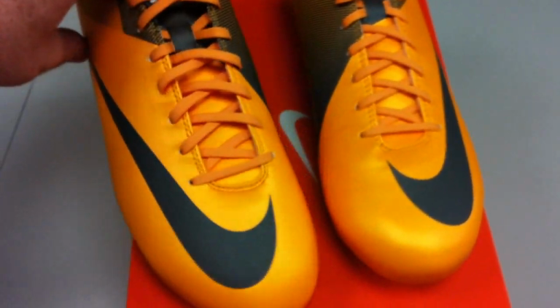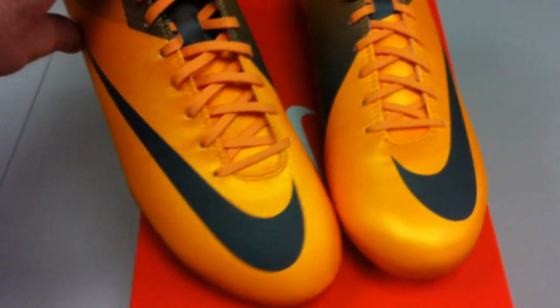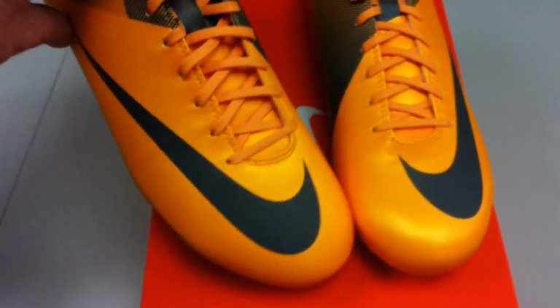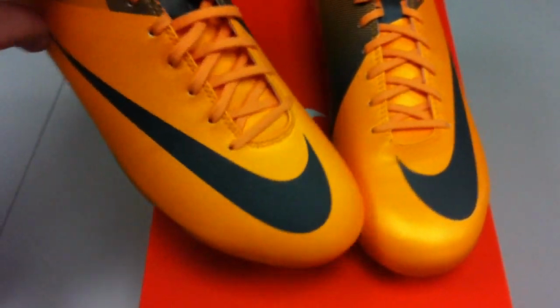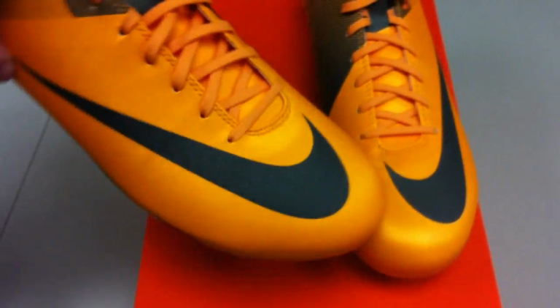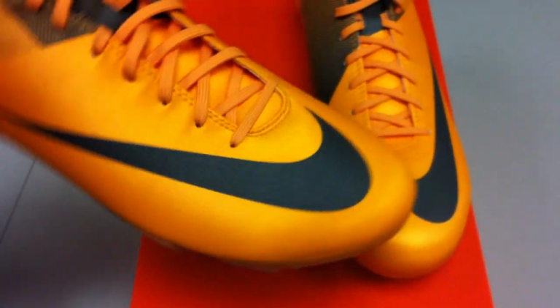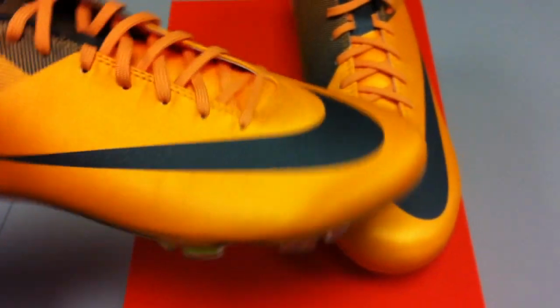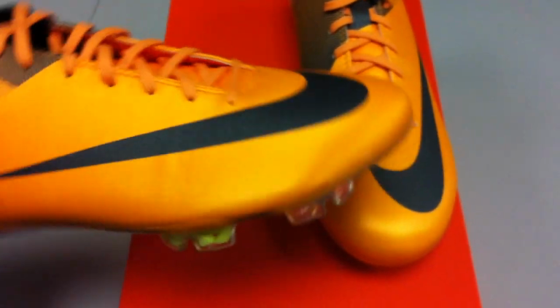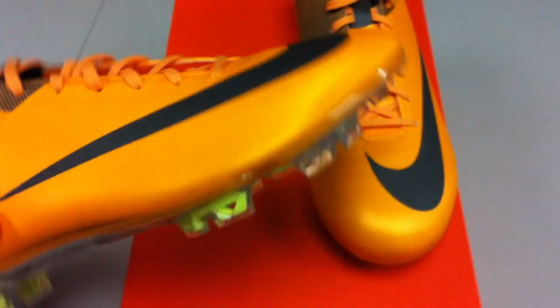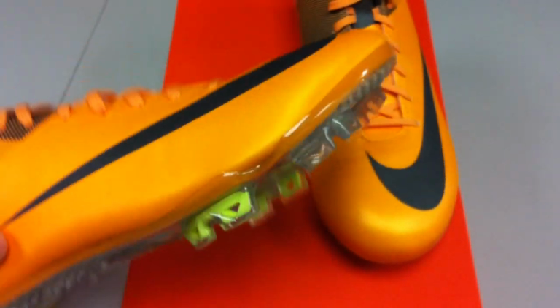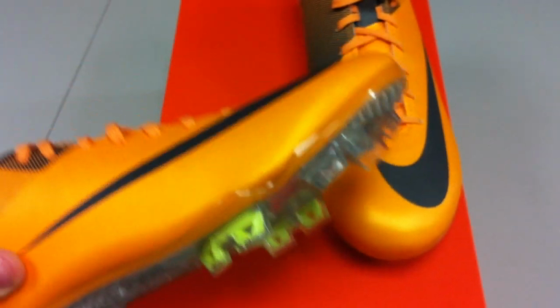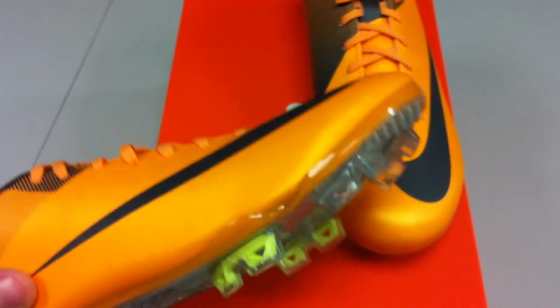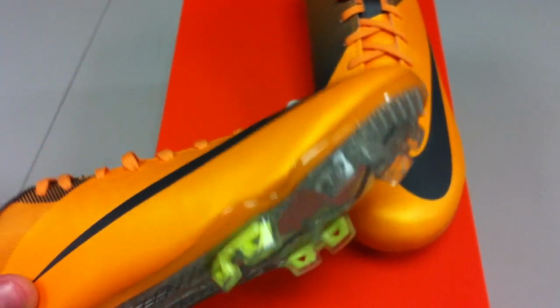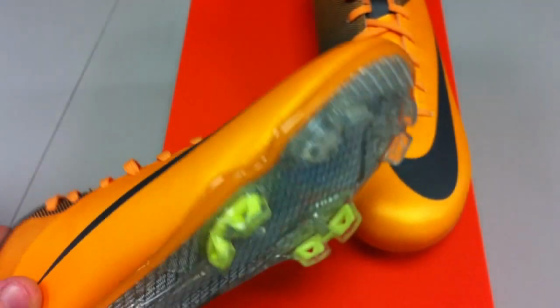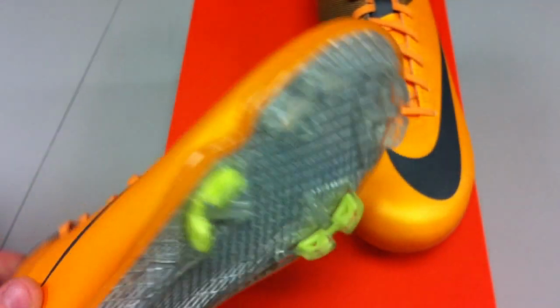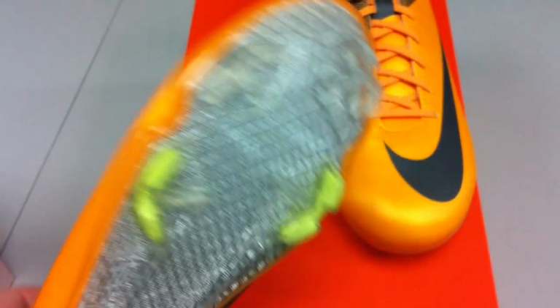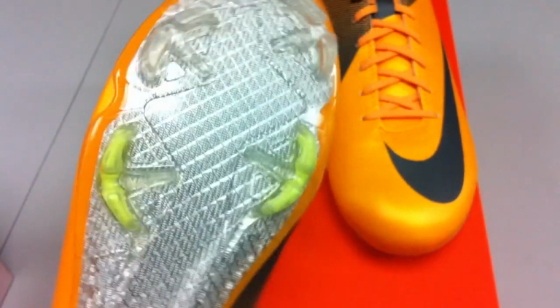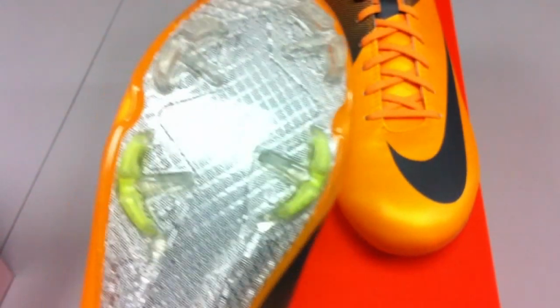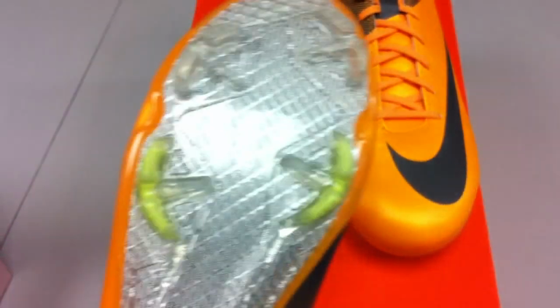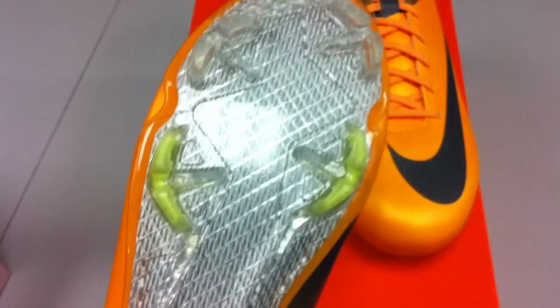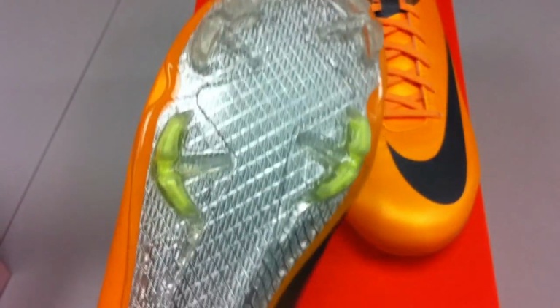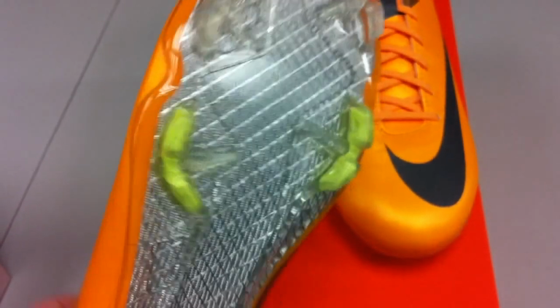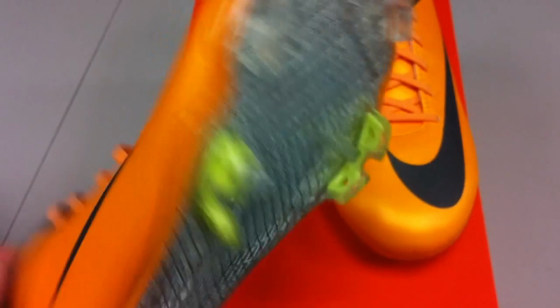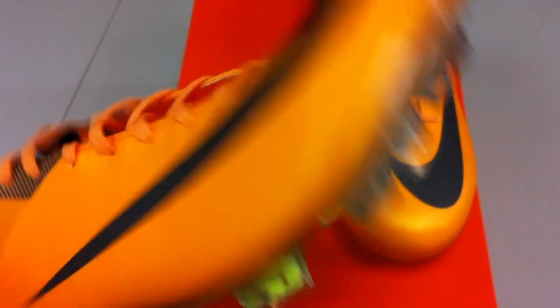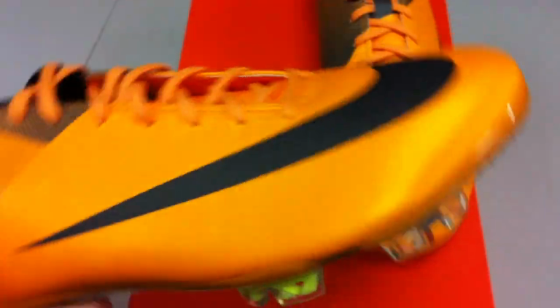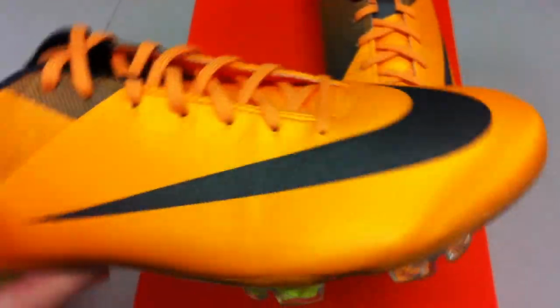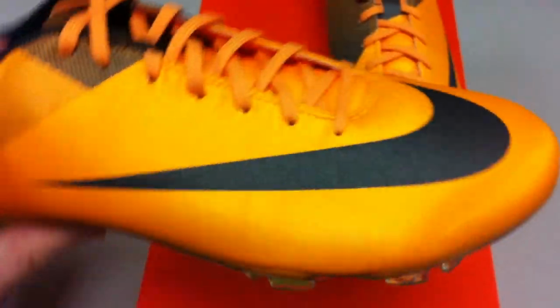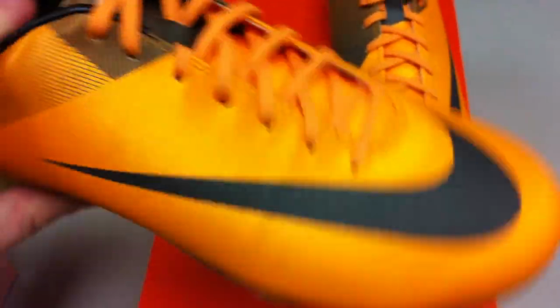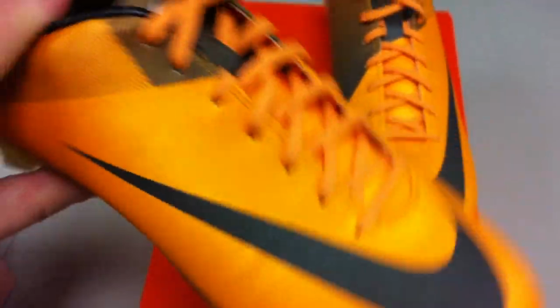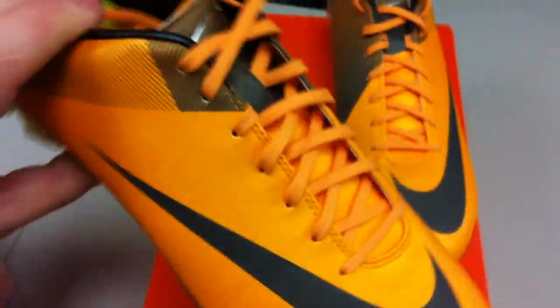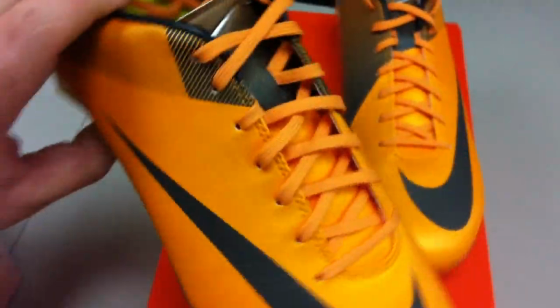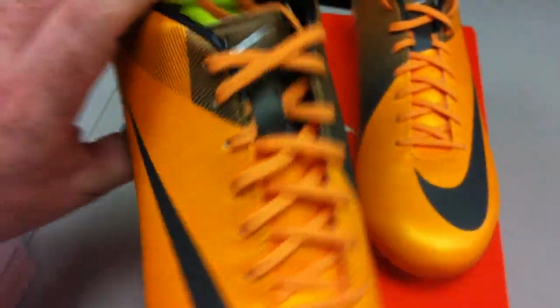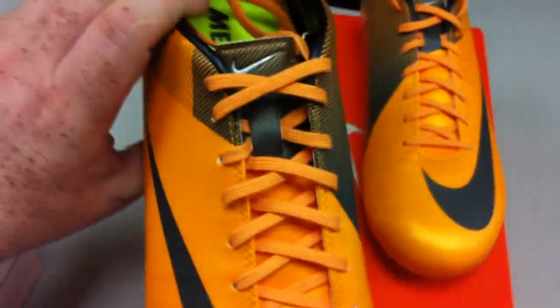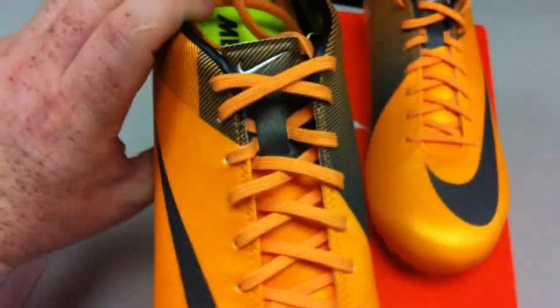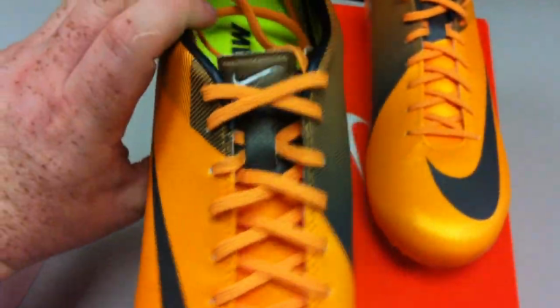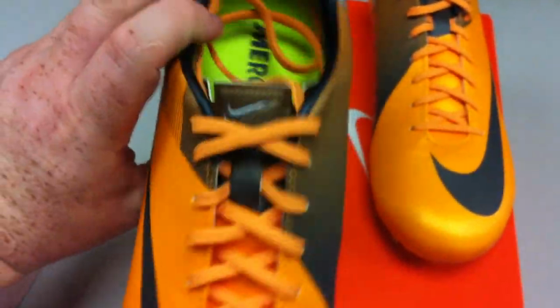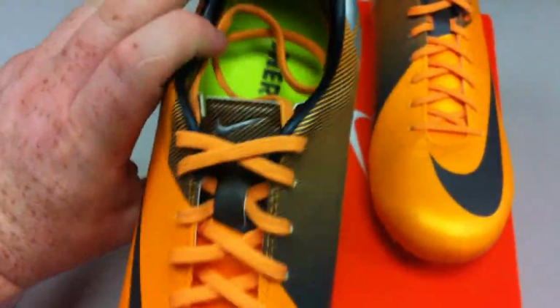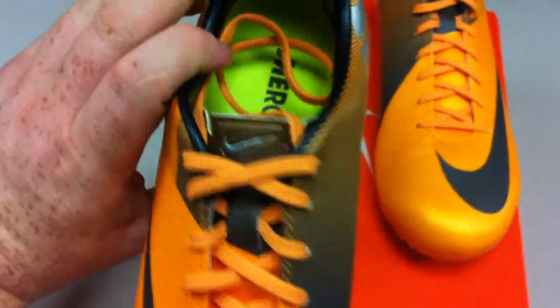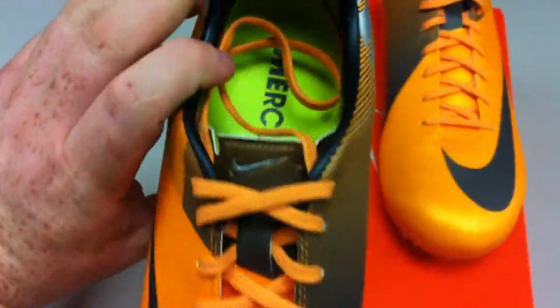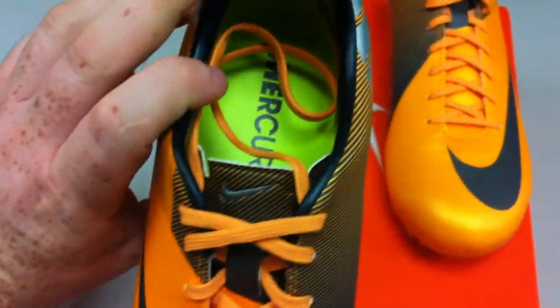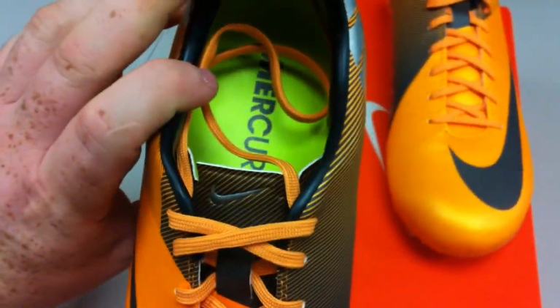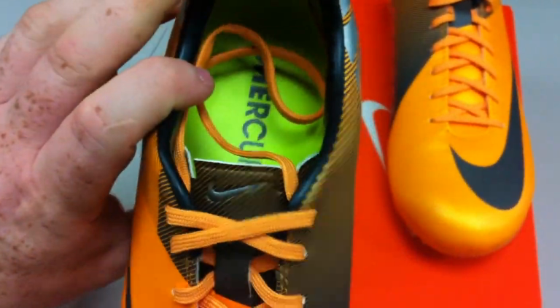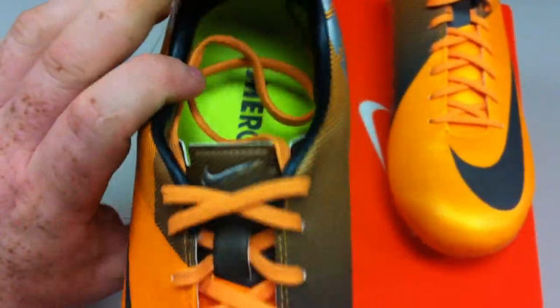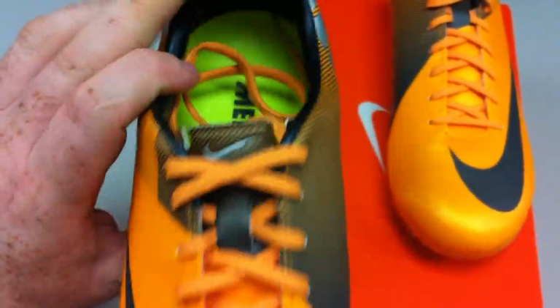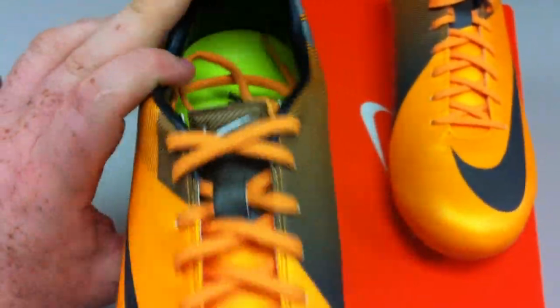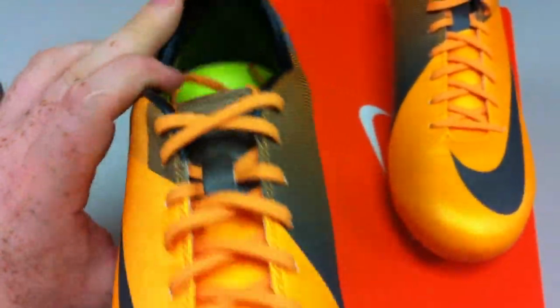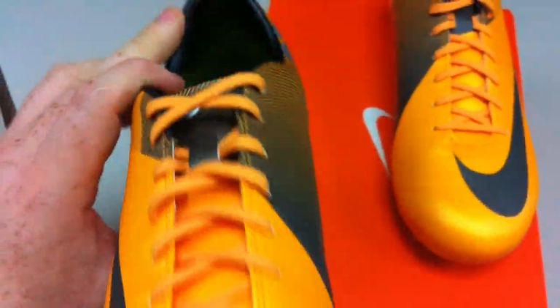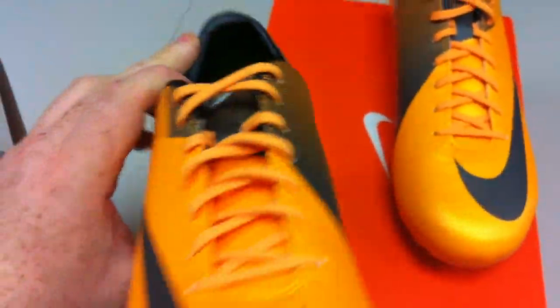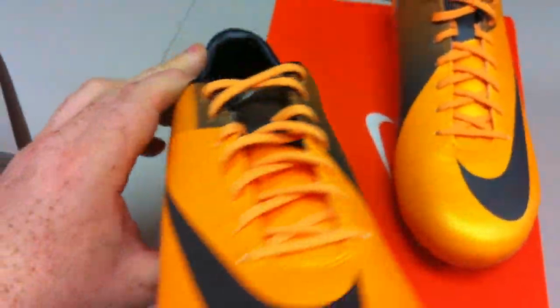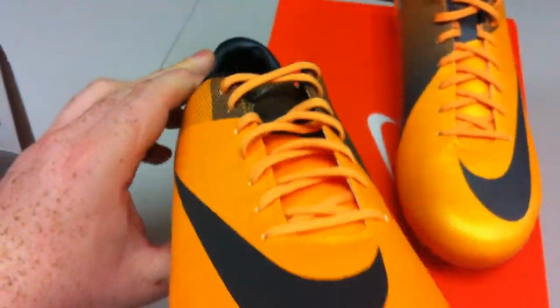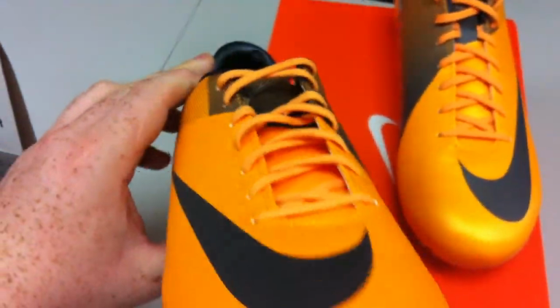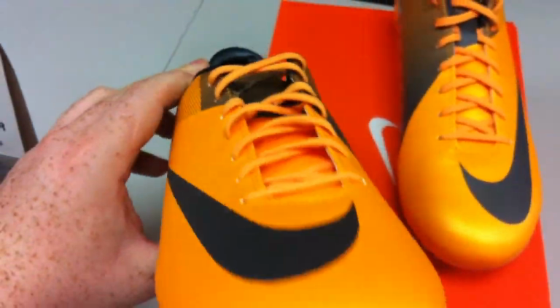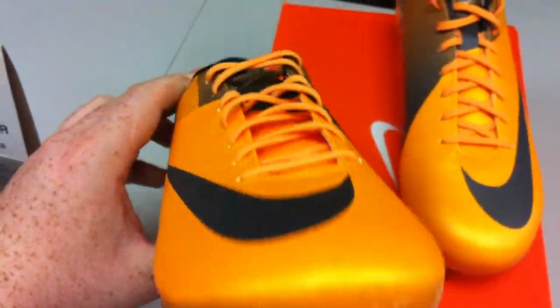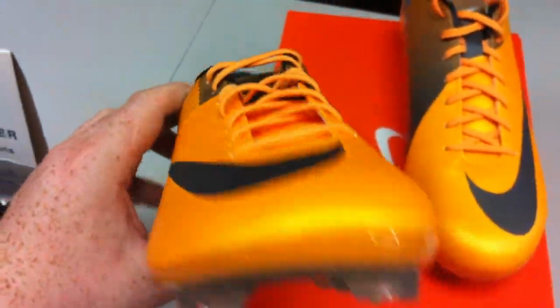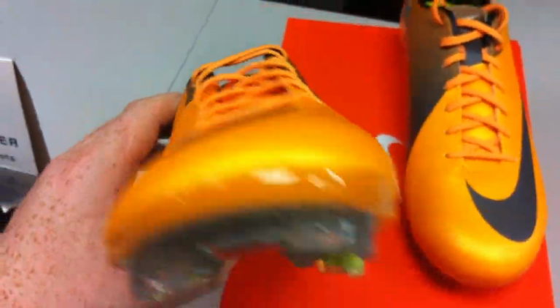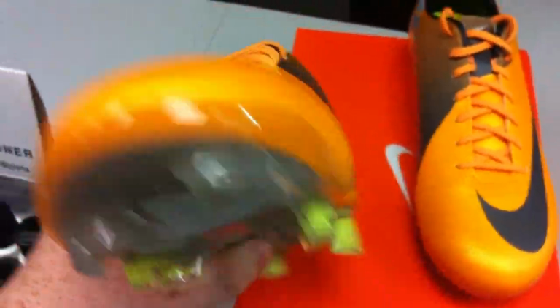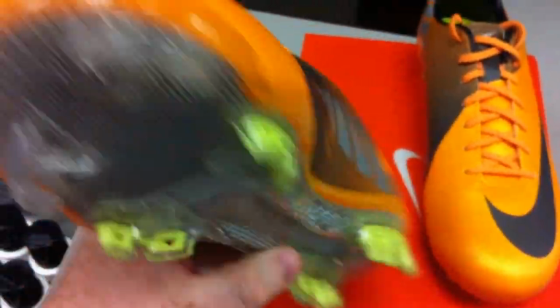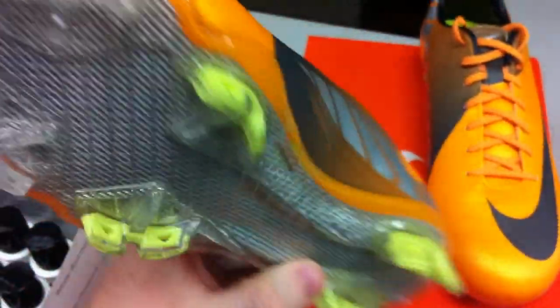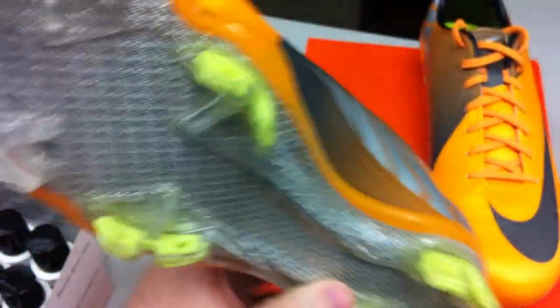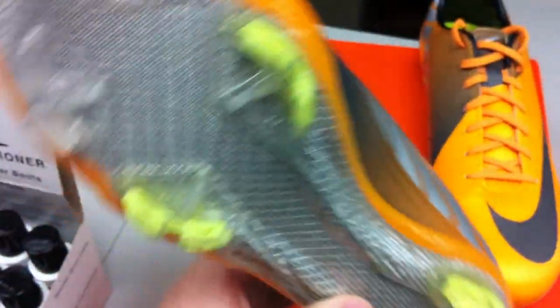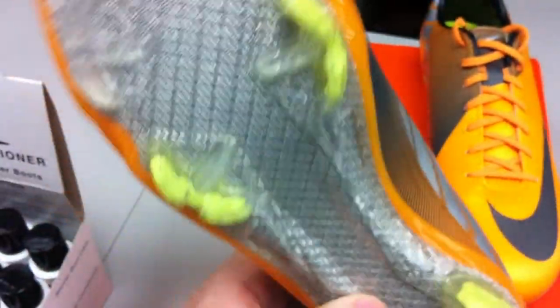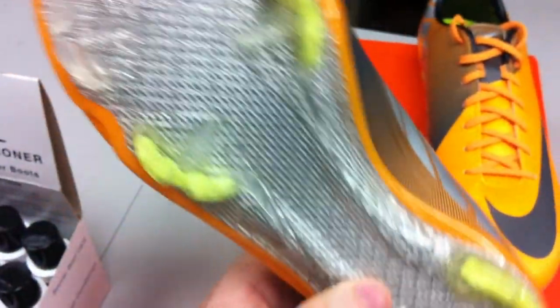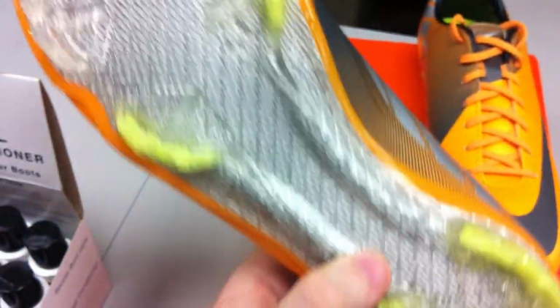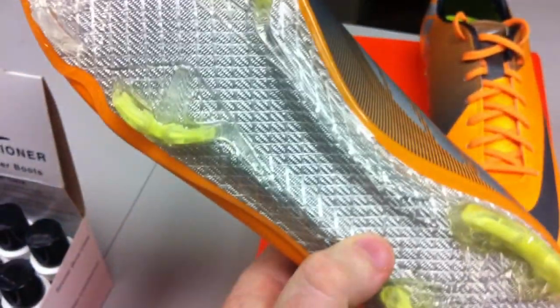Nothing new here about the Vapor 7 aside from the color — which again, I can't stress enough how much I enjoy it.